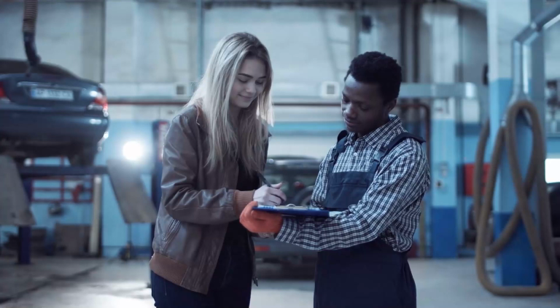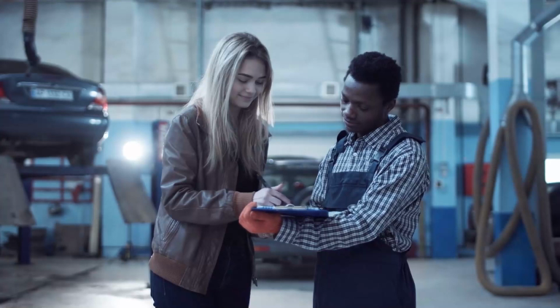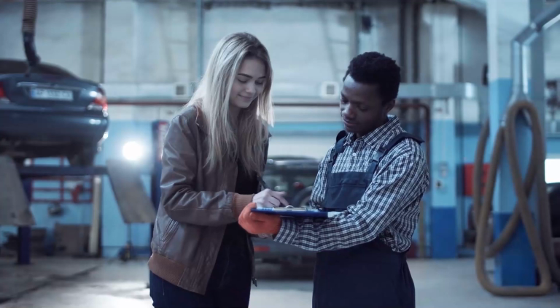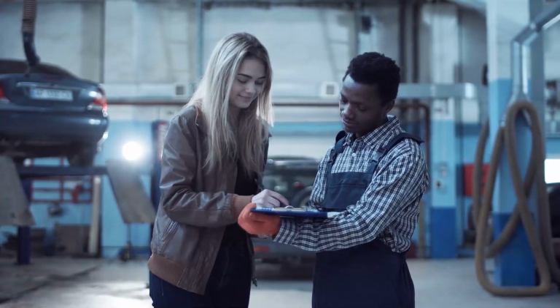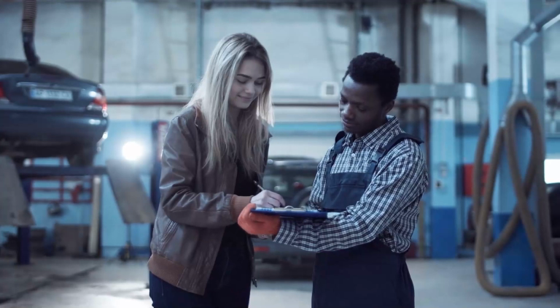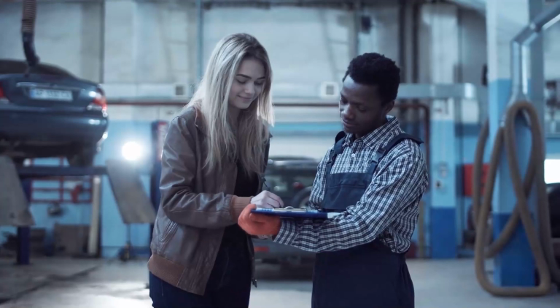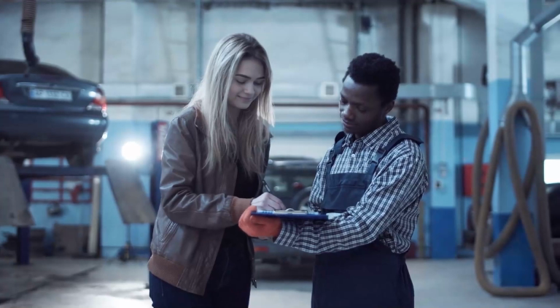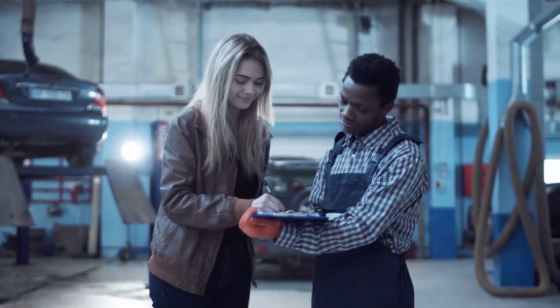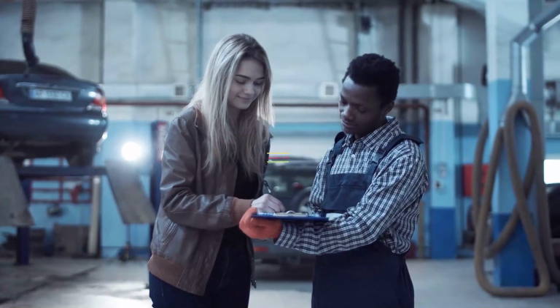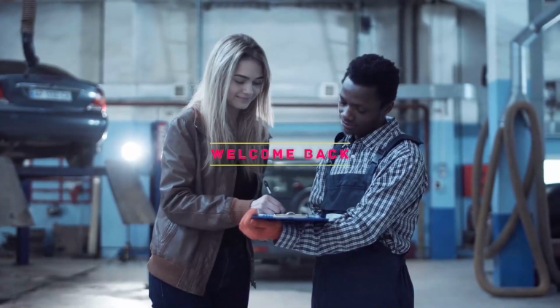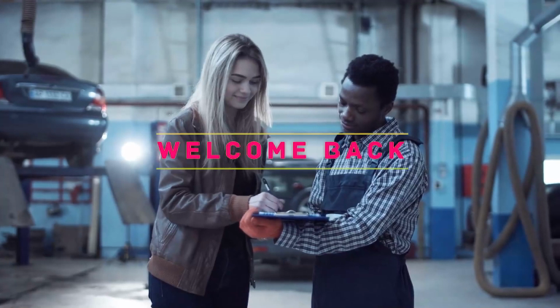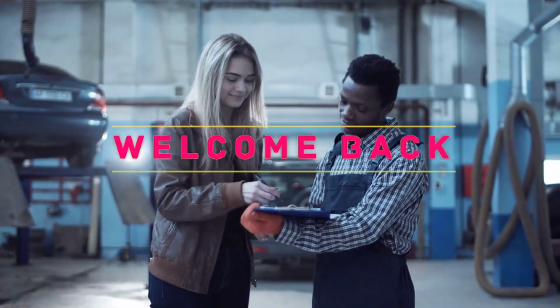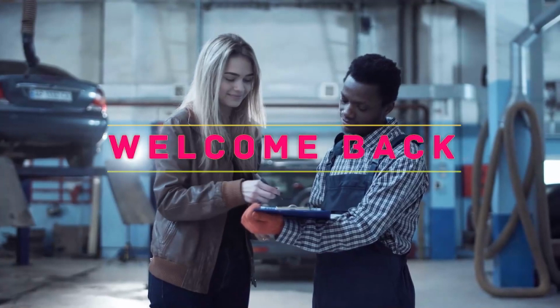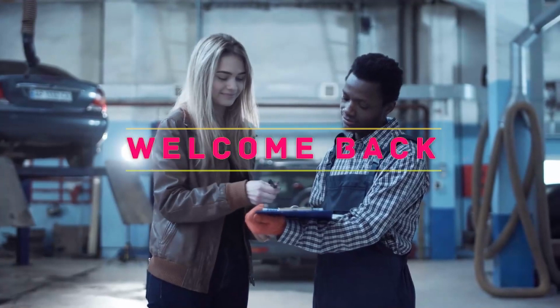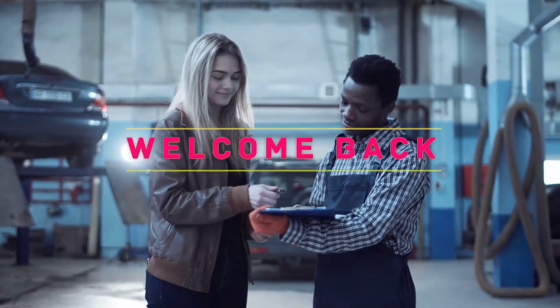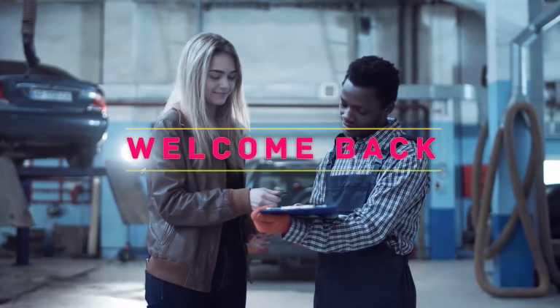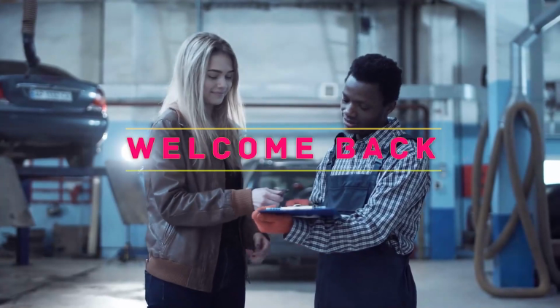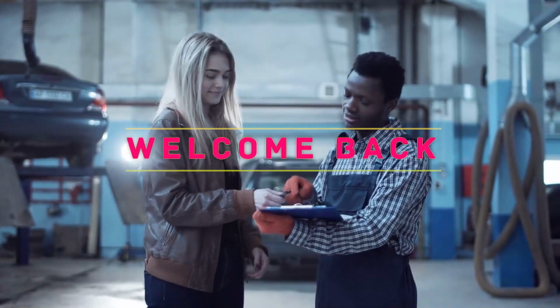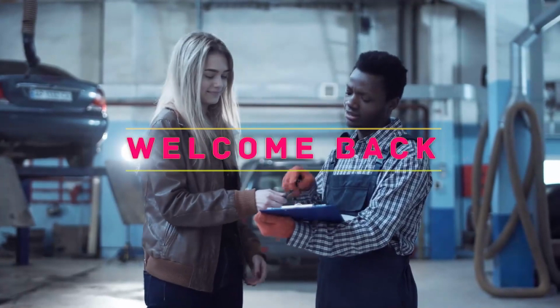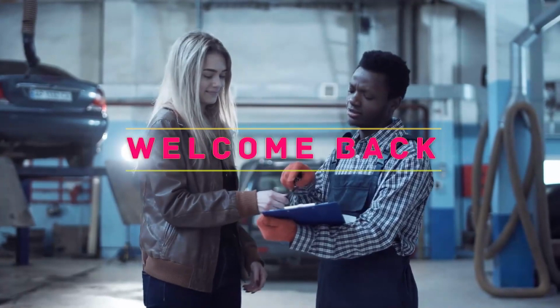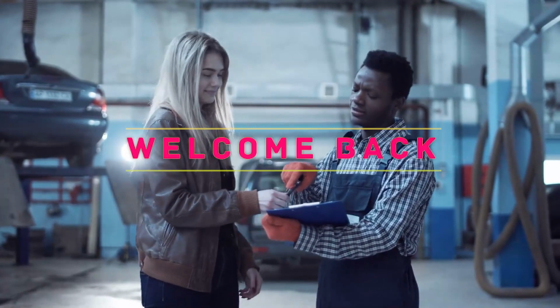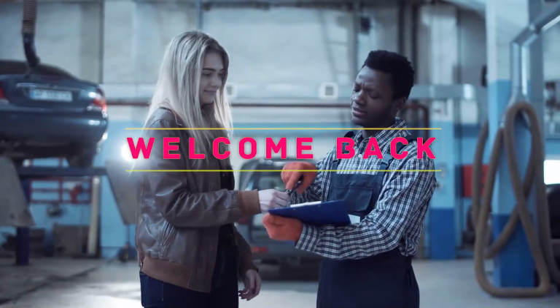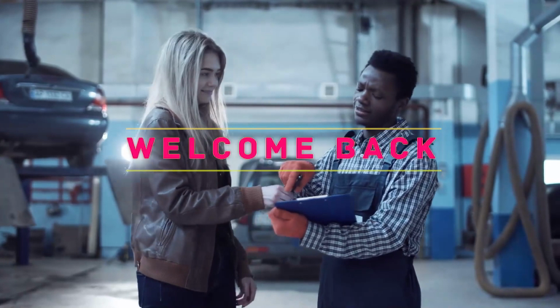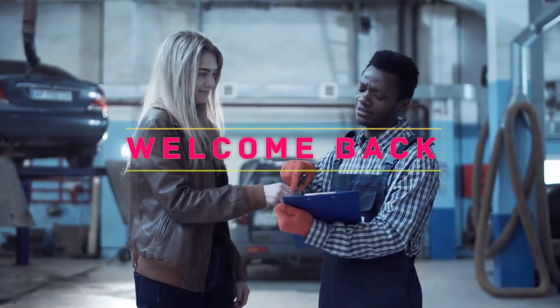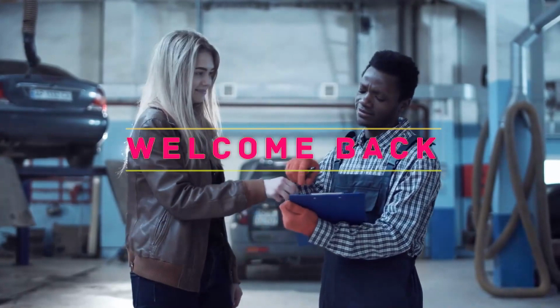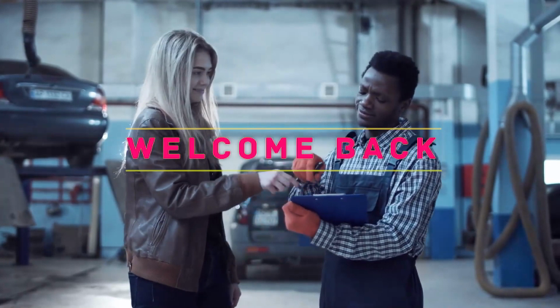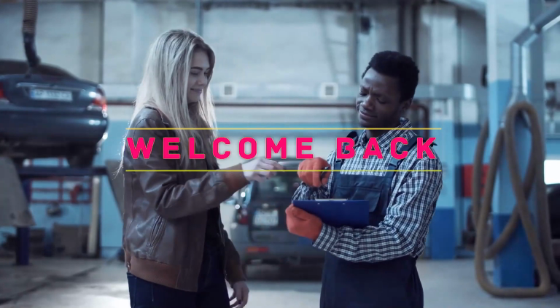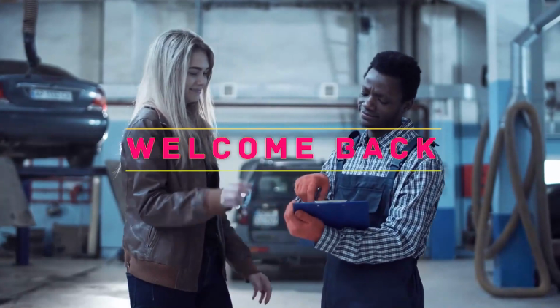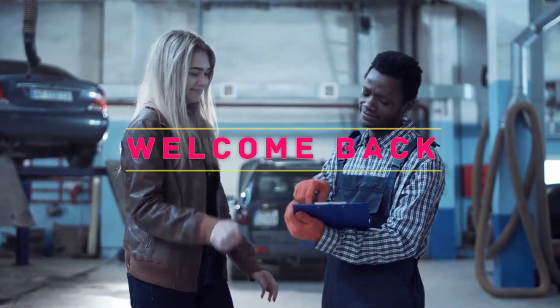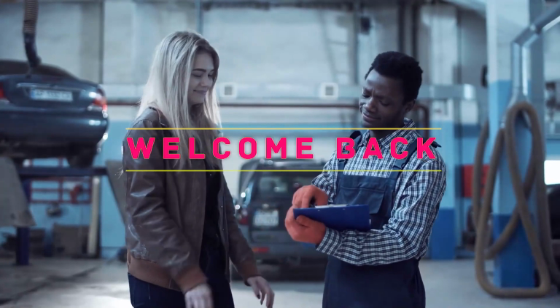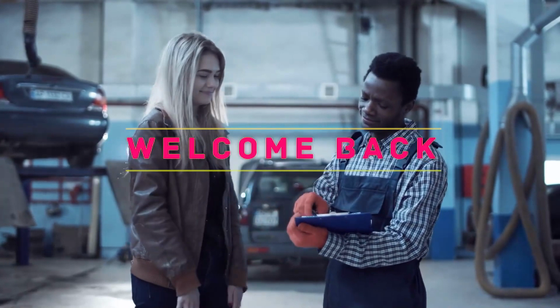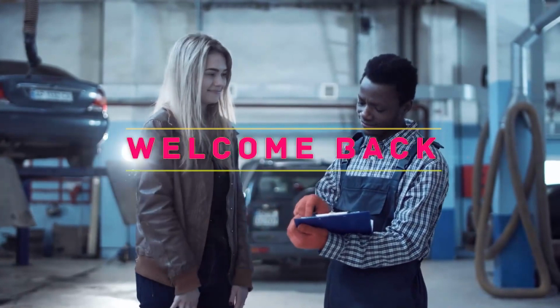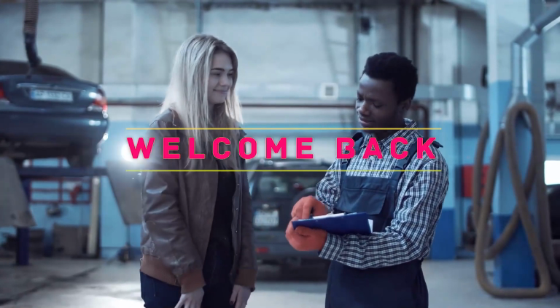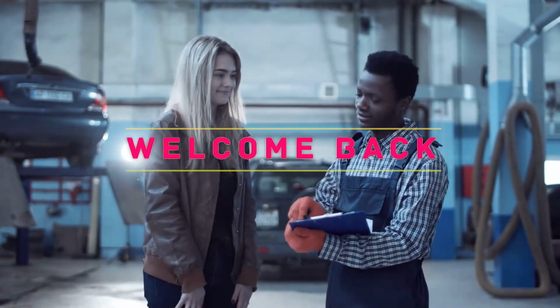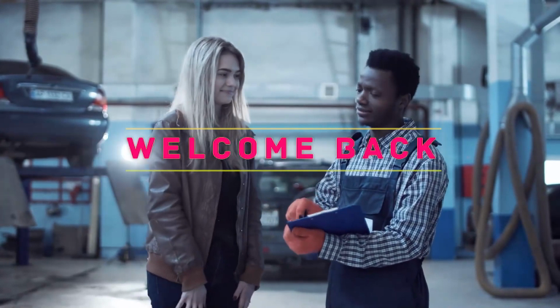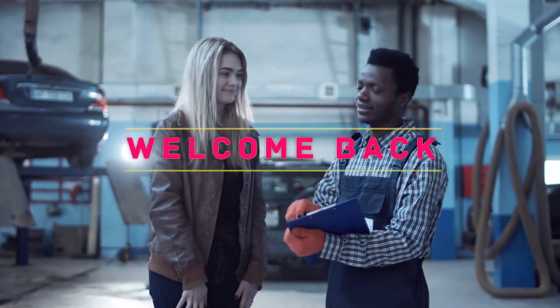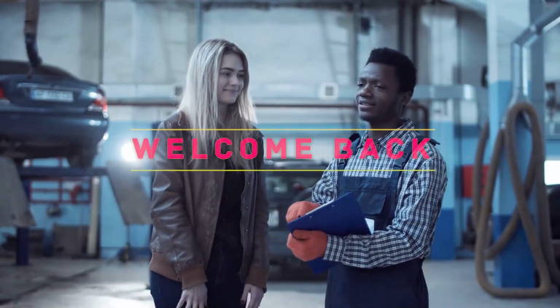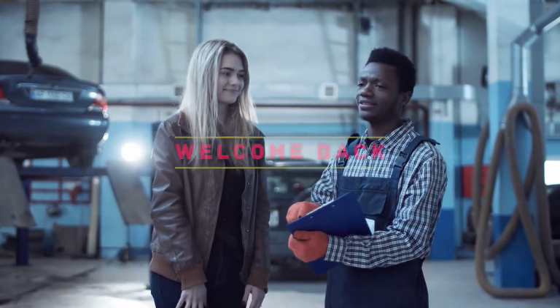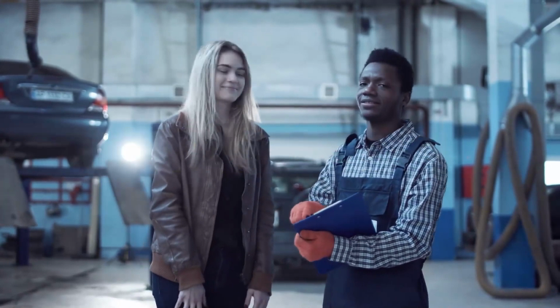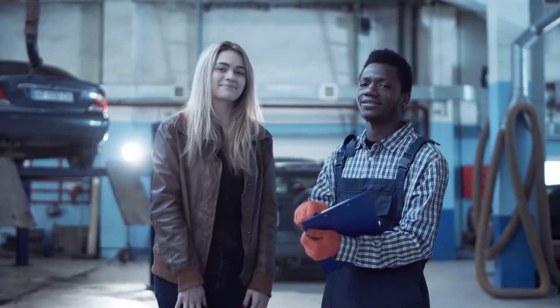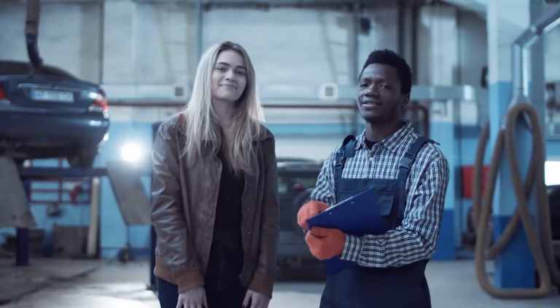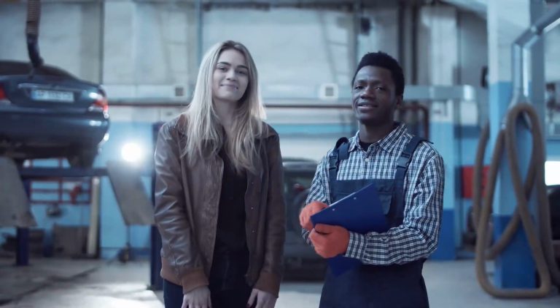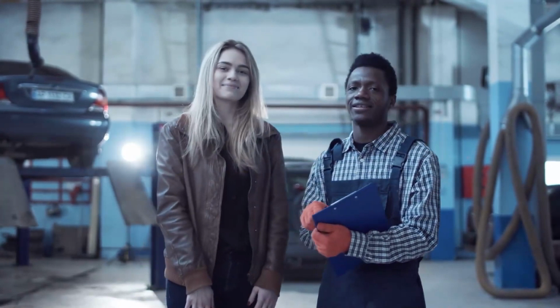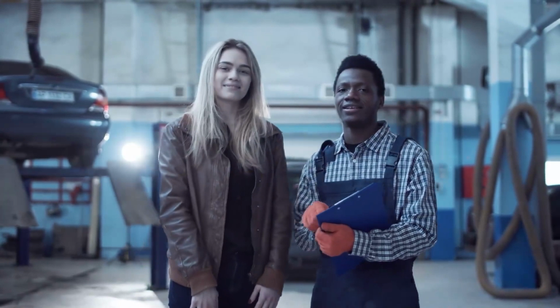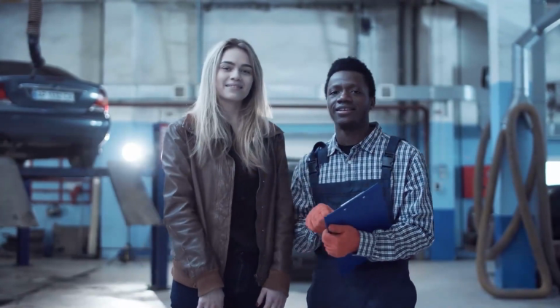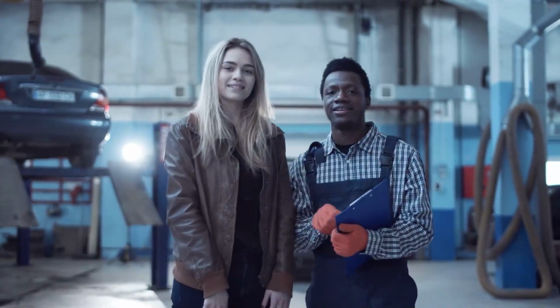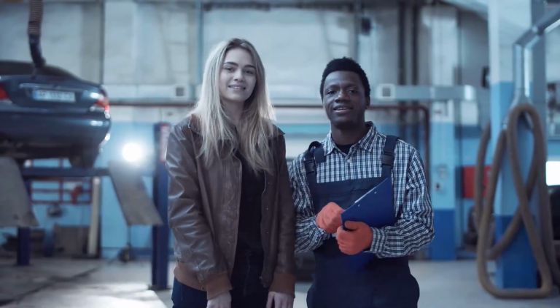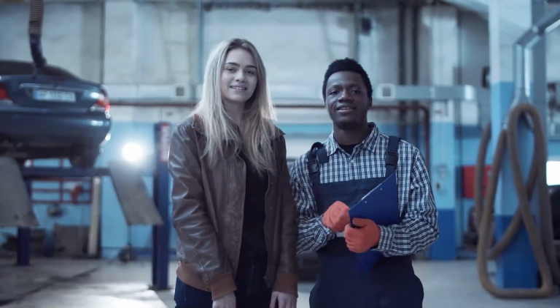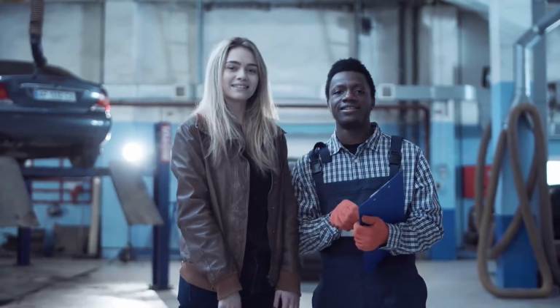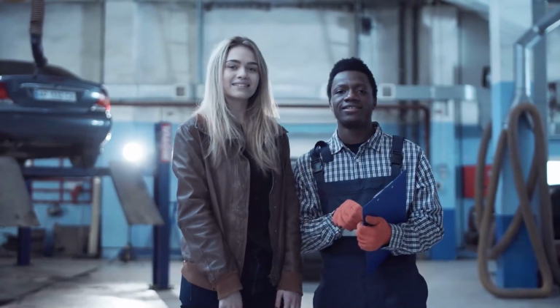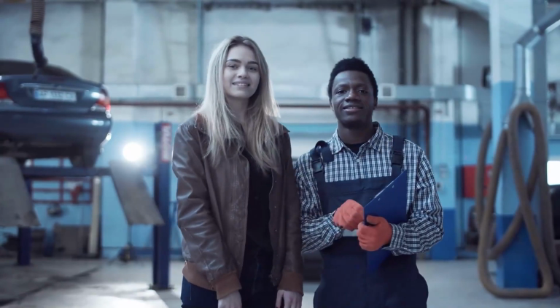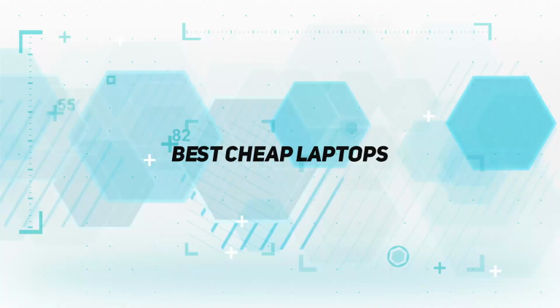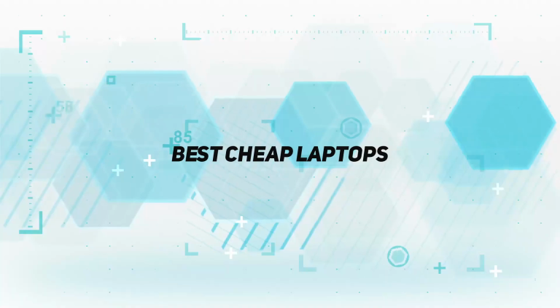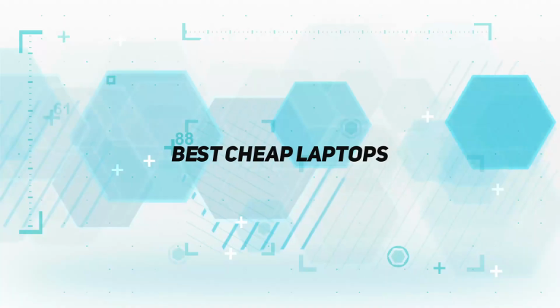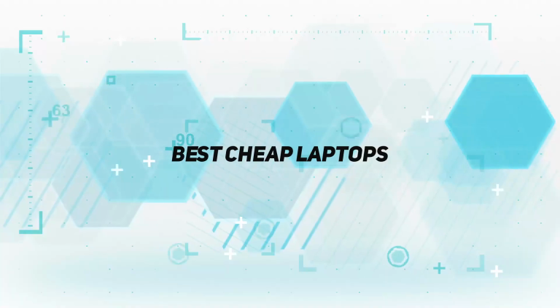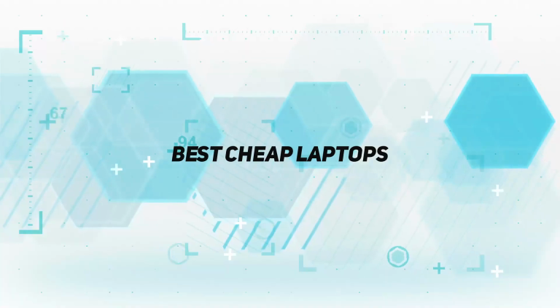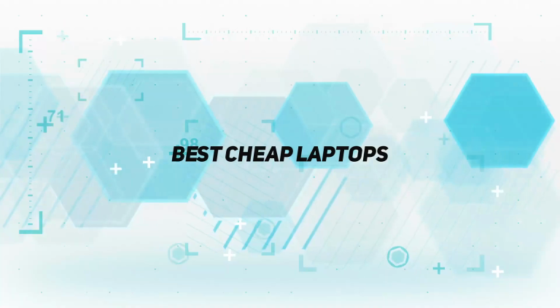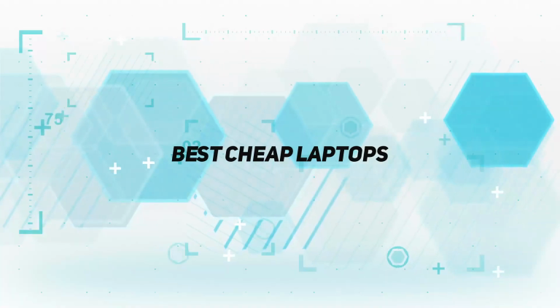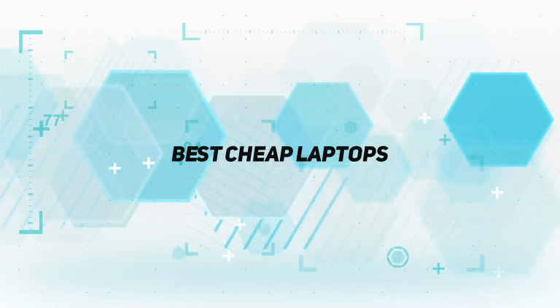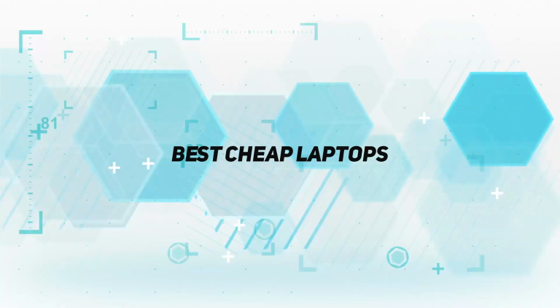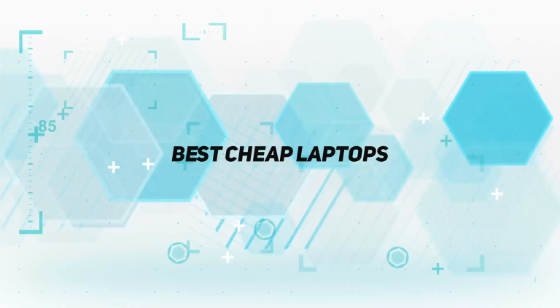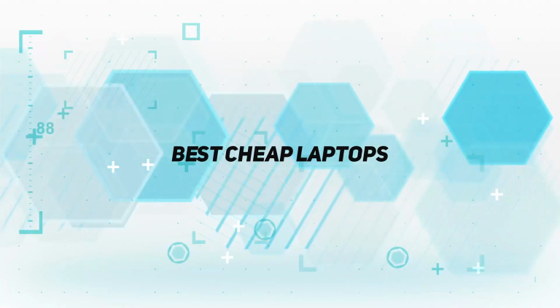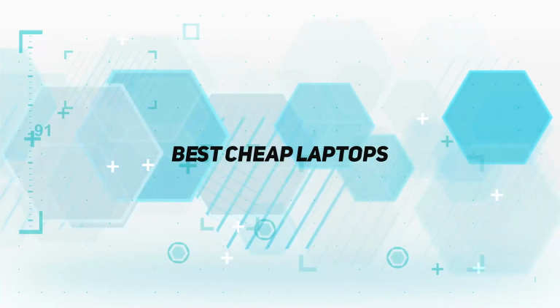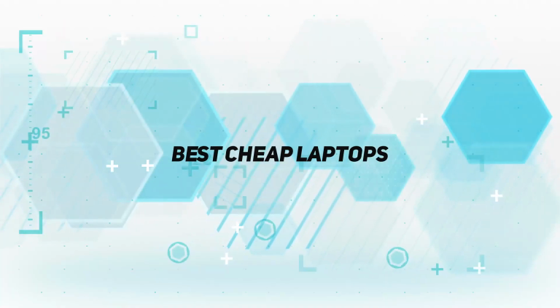Hey, welcome back to my channel. In this video I'm going to talk about the top five best cheap laptops.